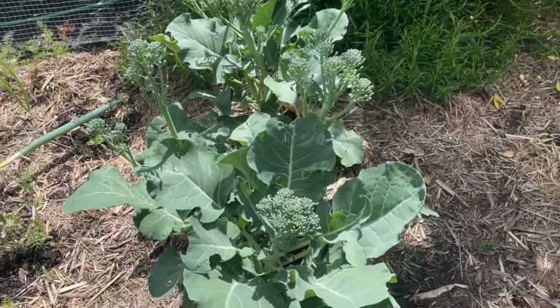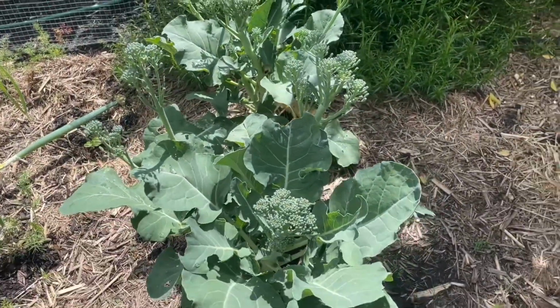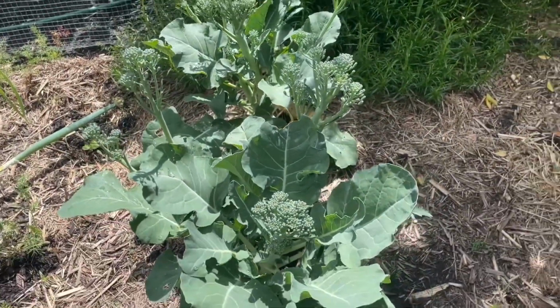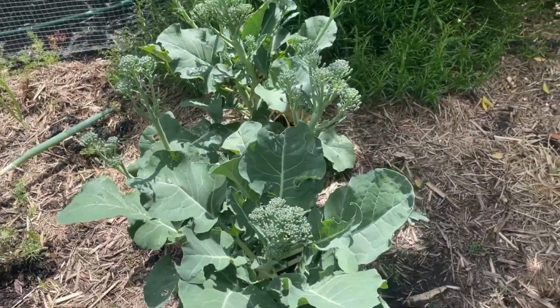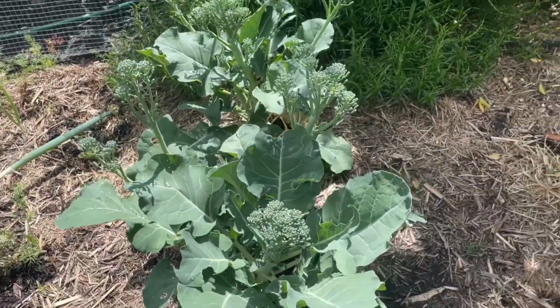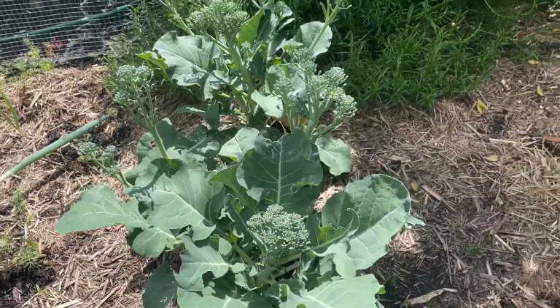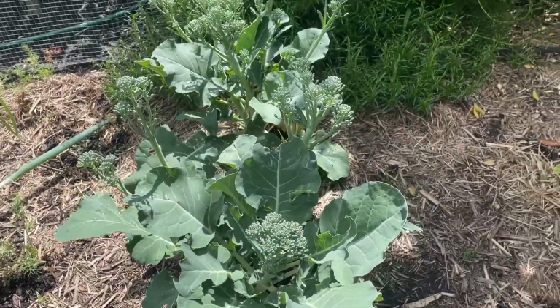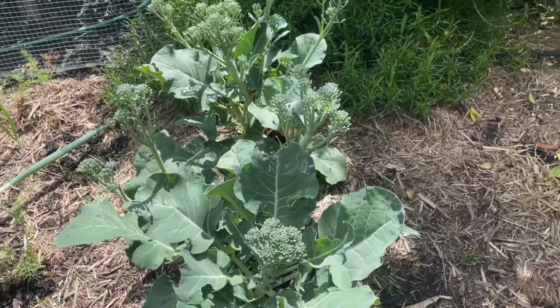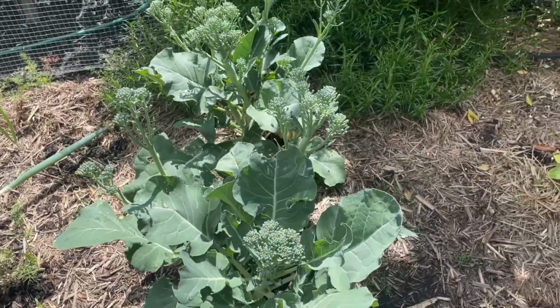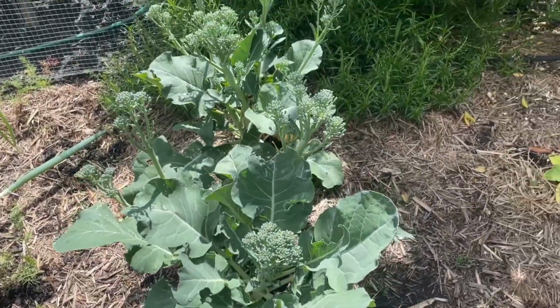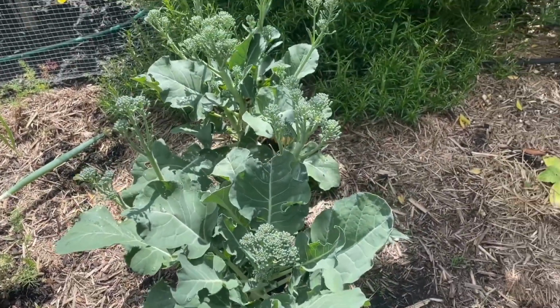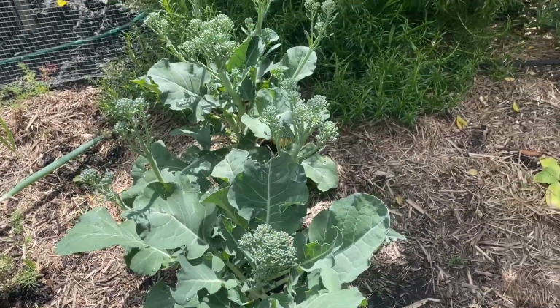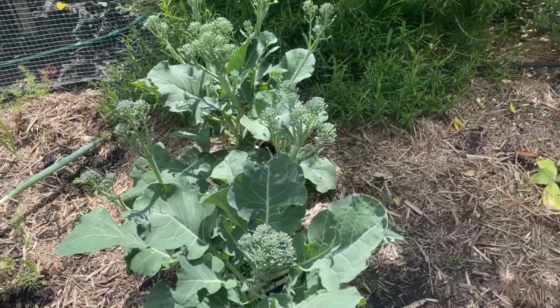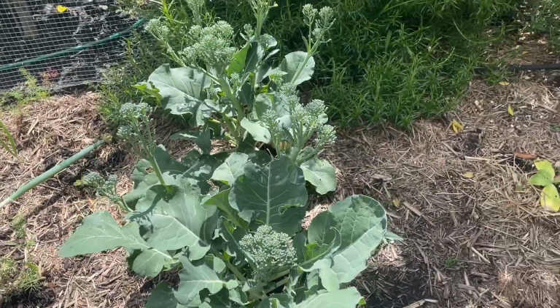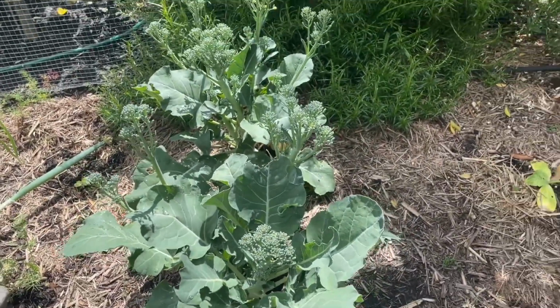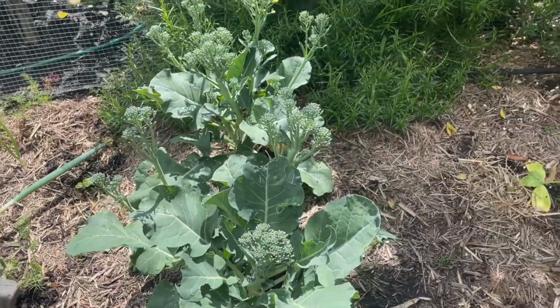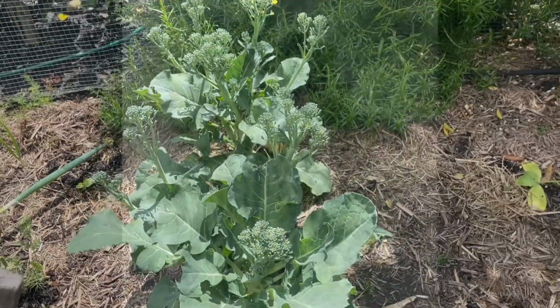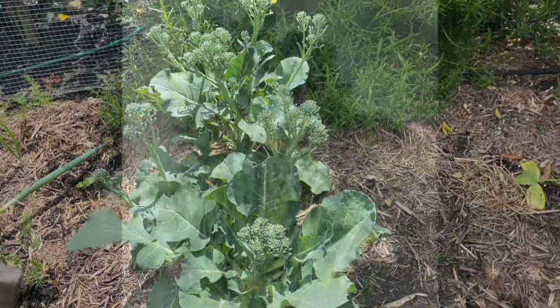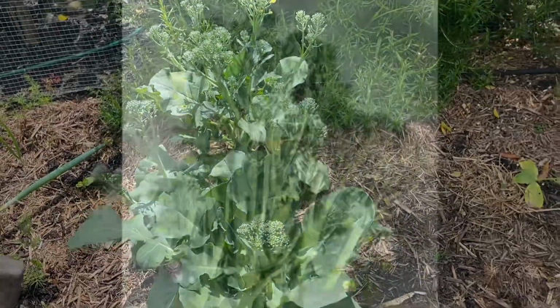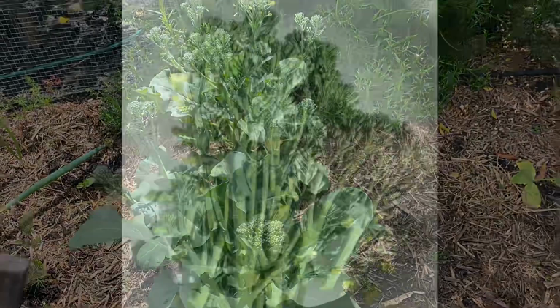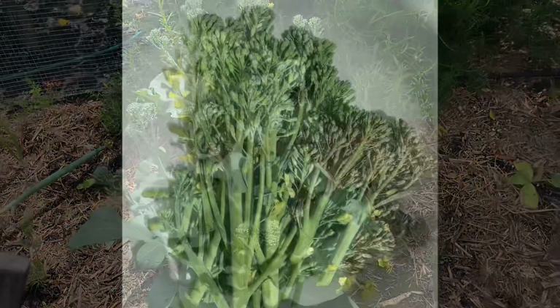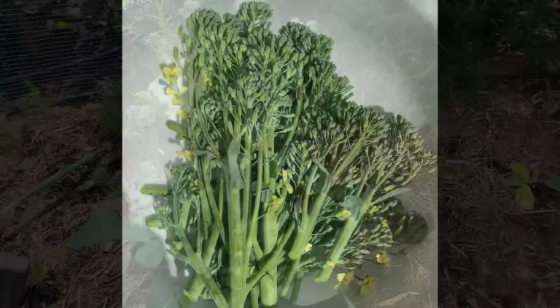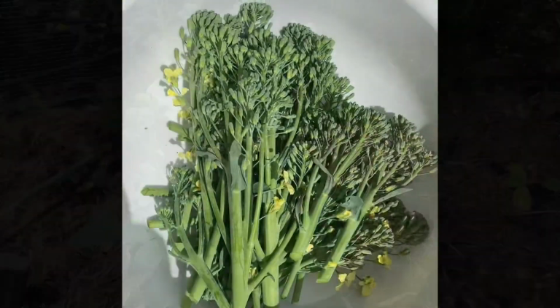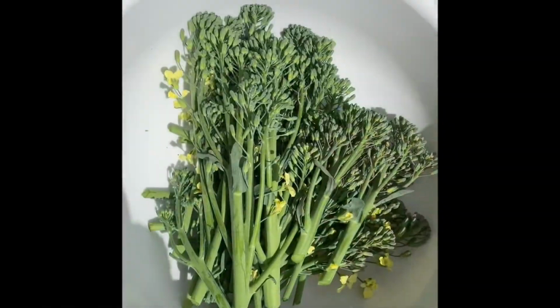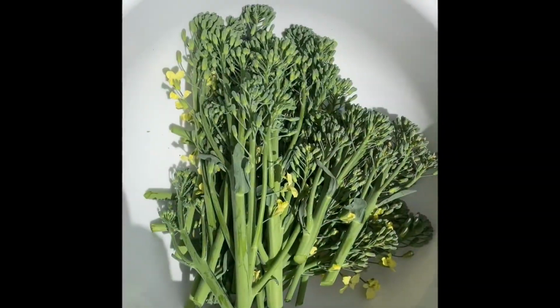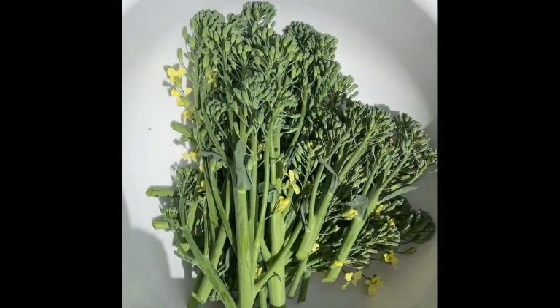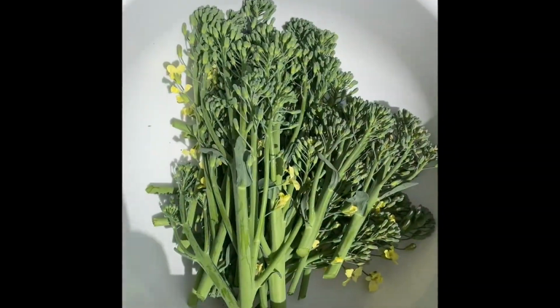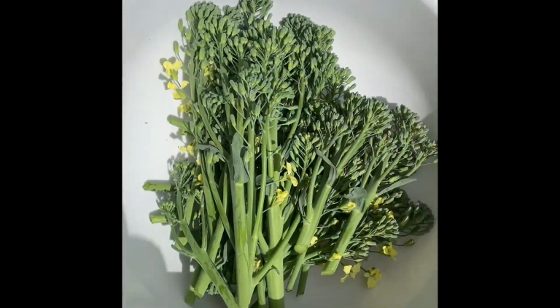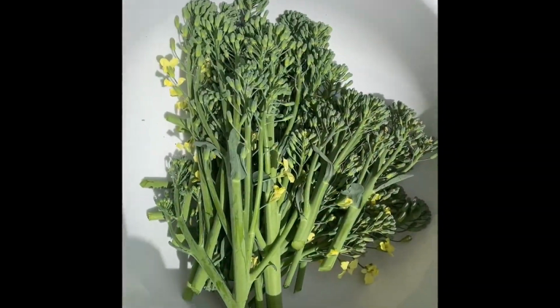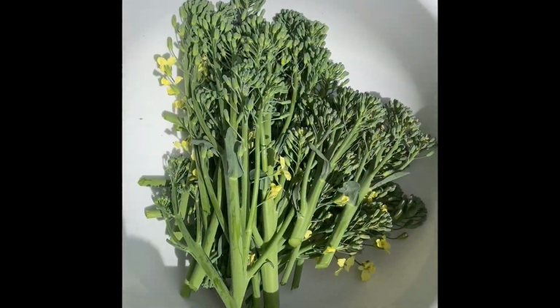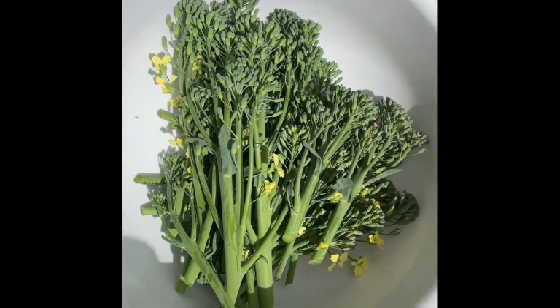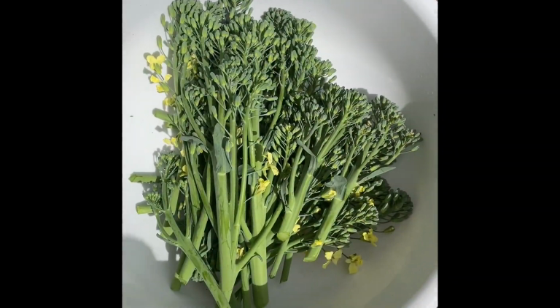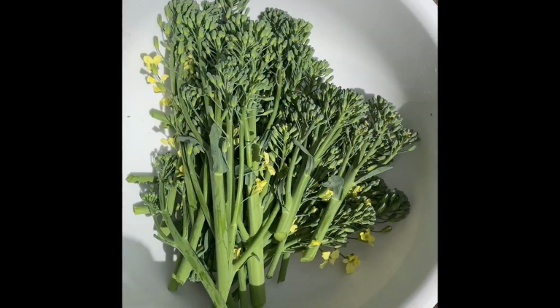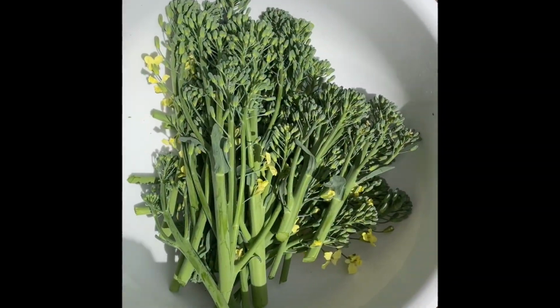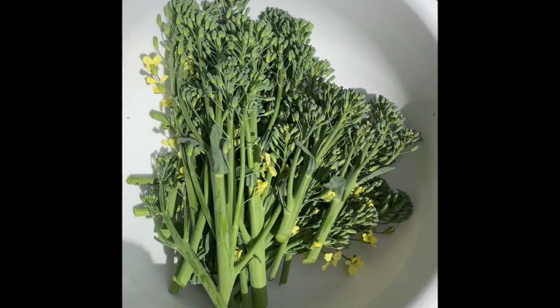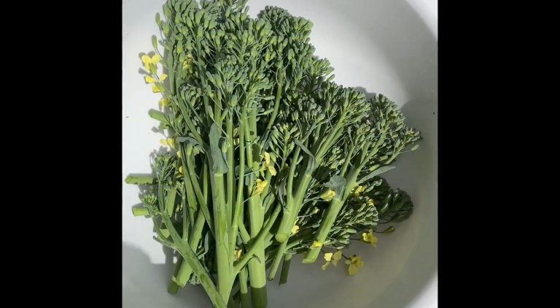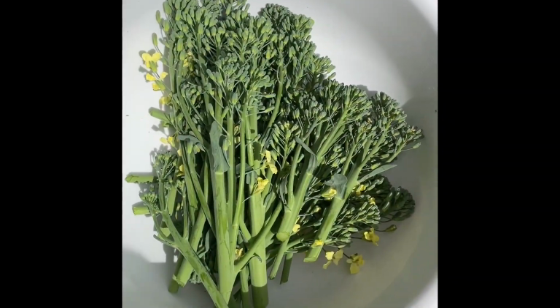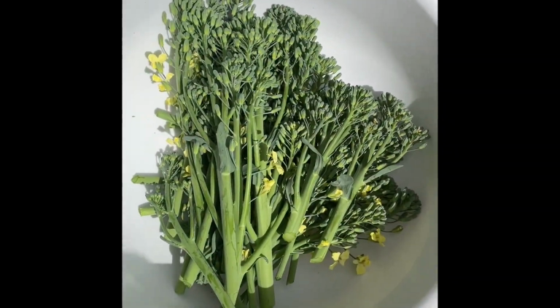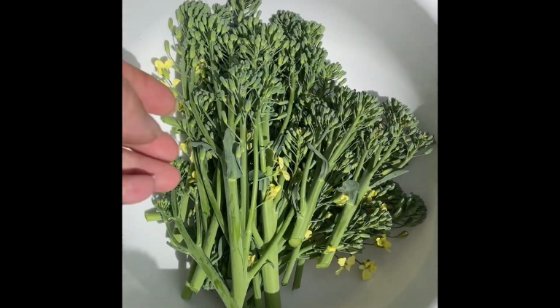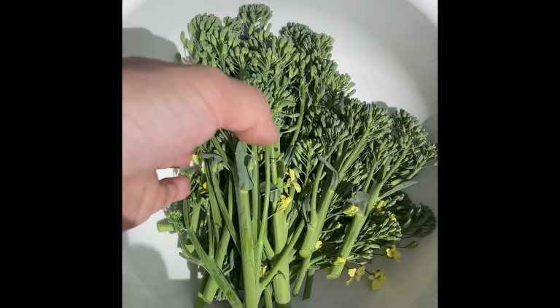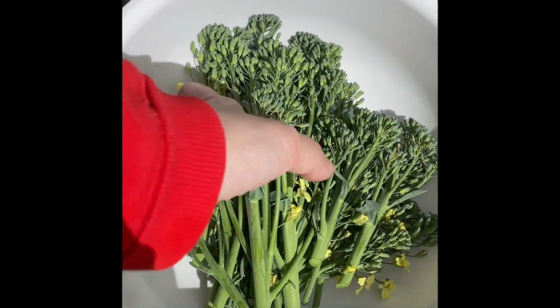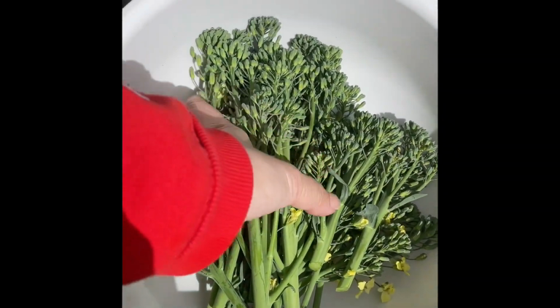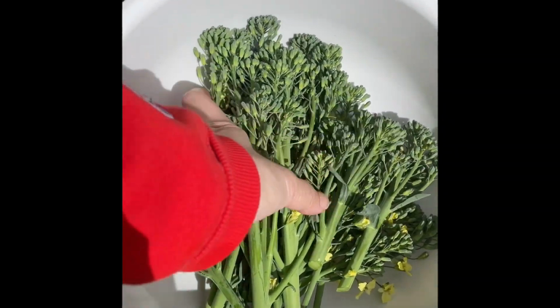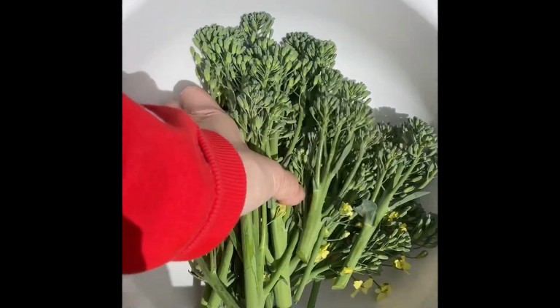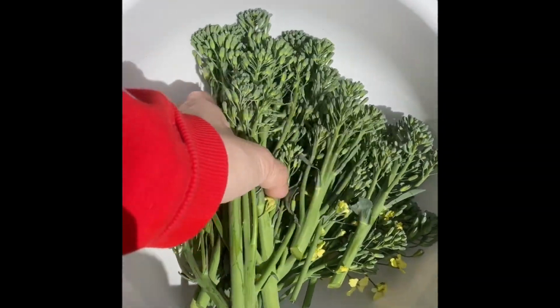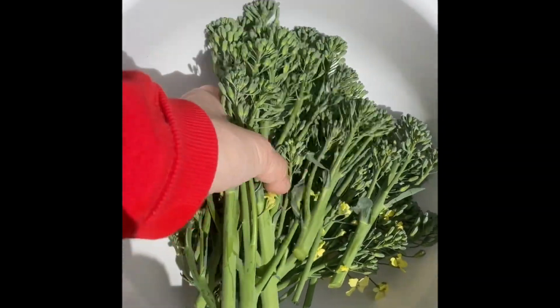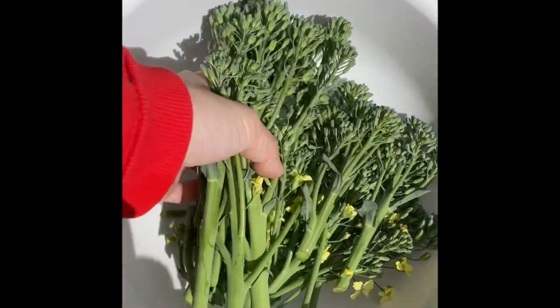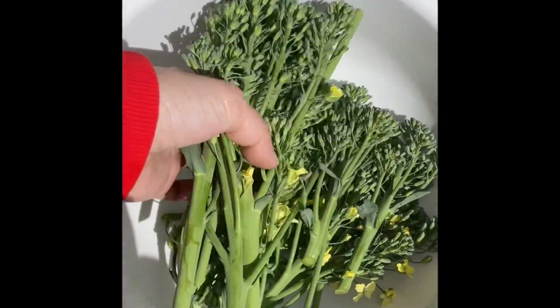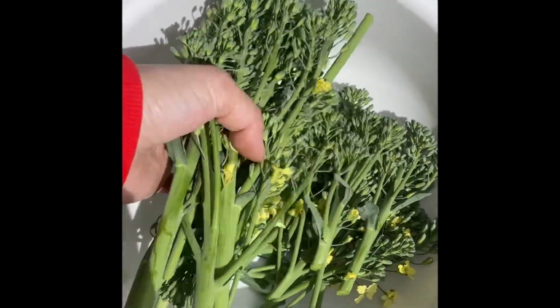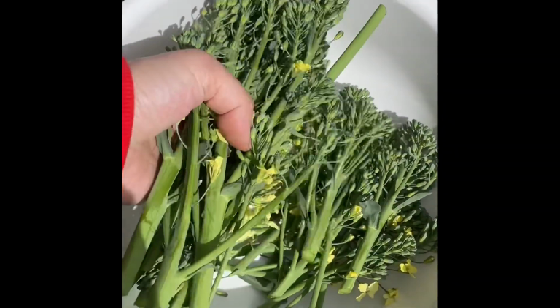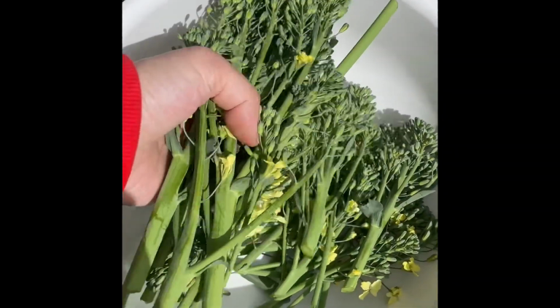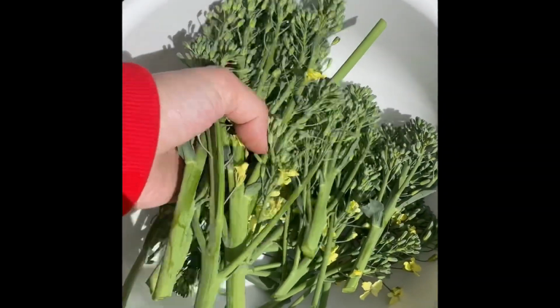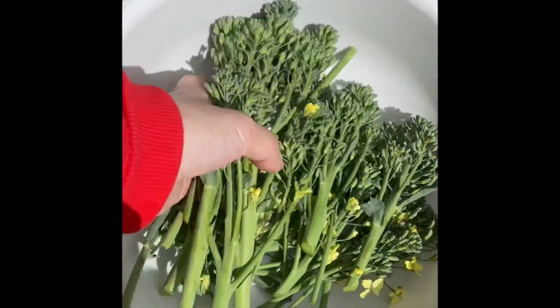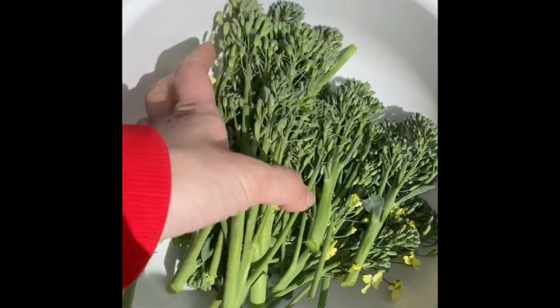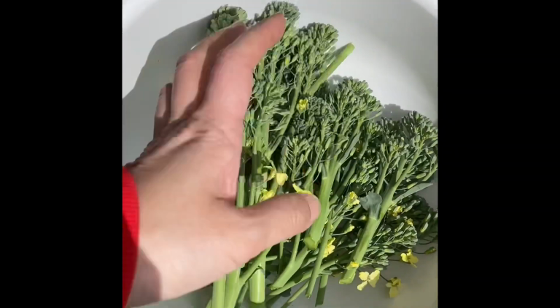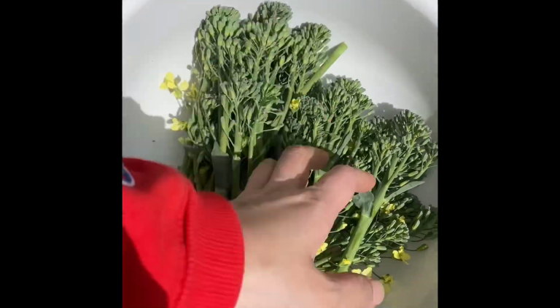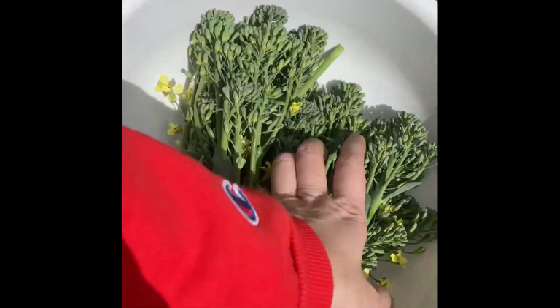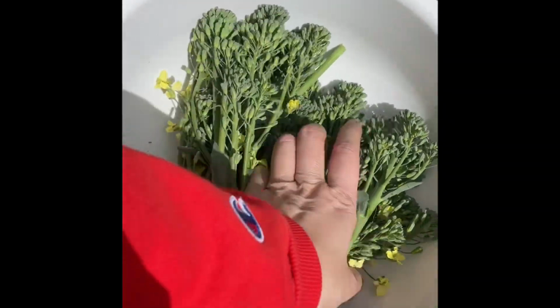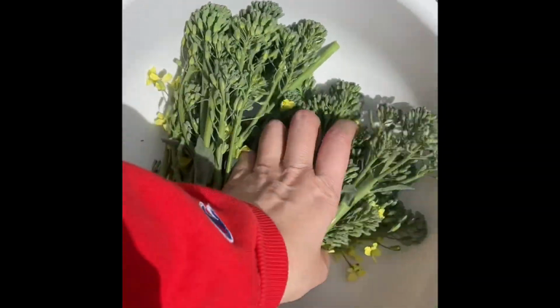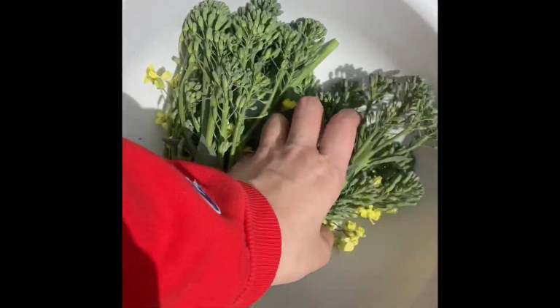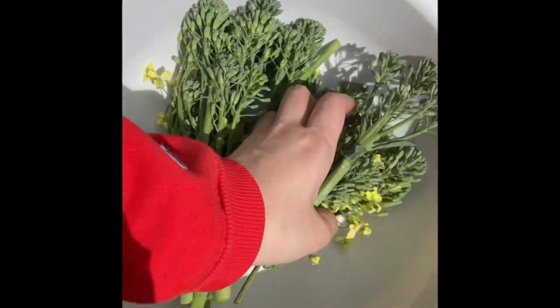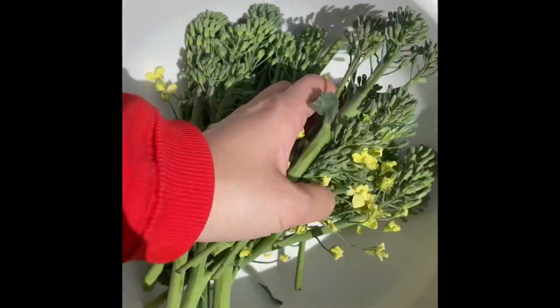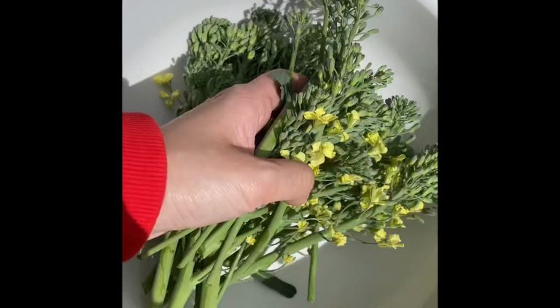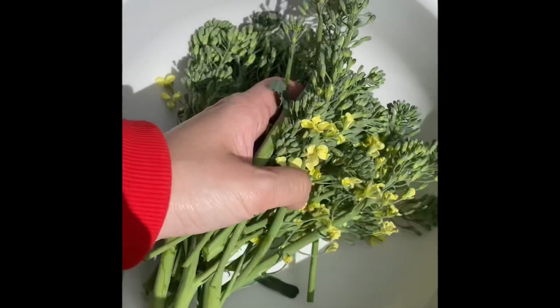I'm going to show you what I've cut. These are the broccolini that I've harvested today. I think that's enough for a family of four.